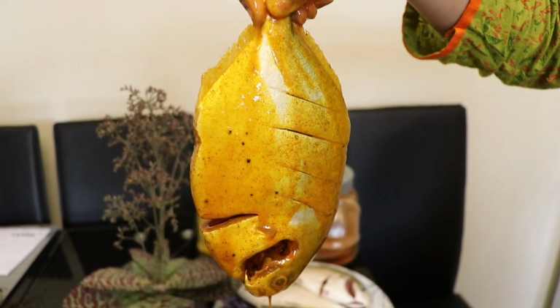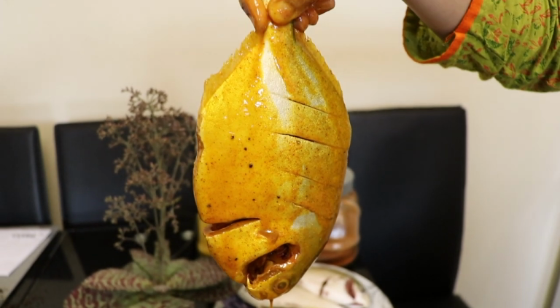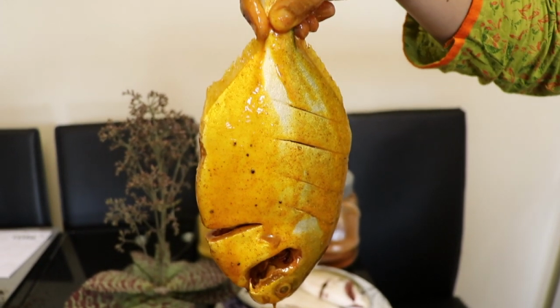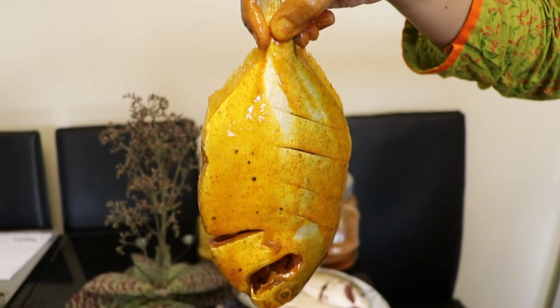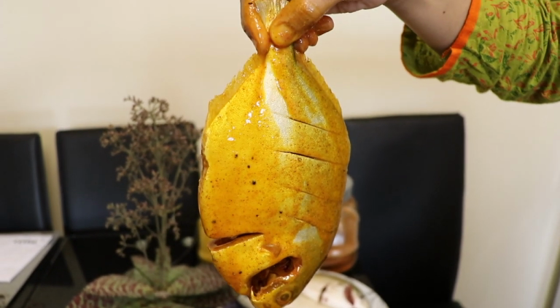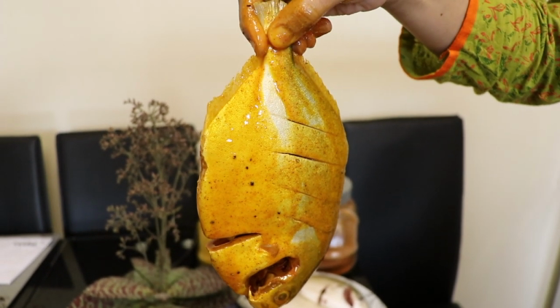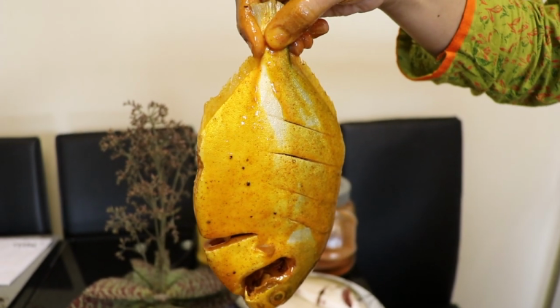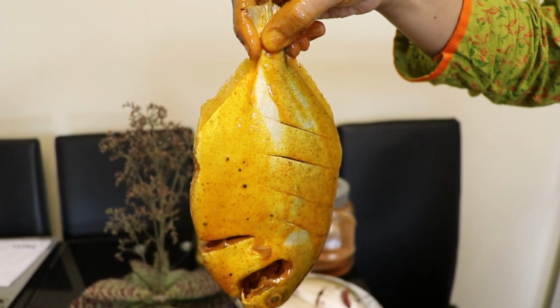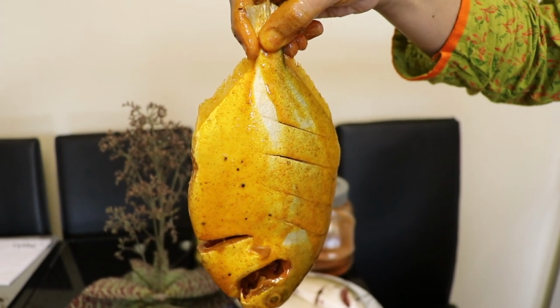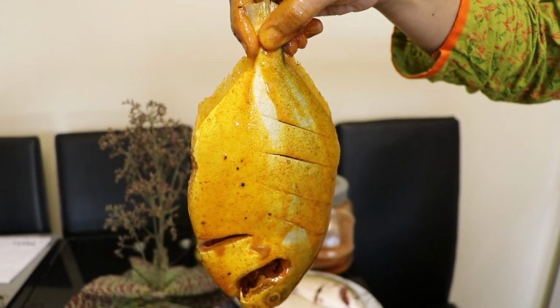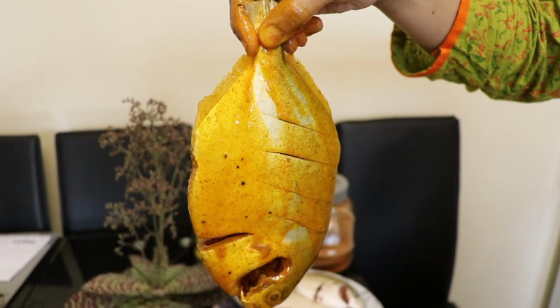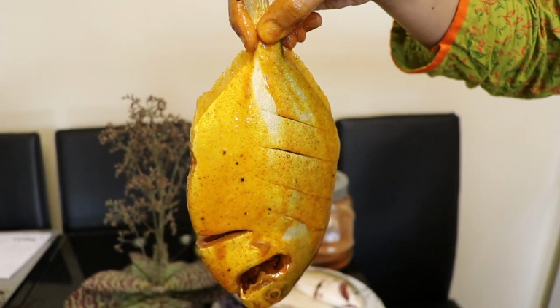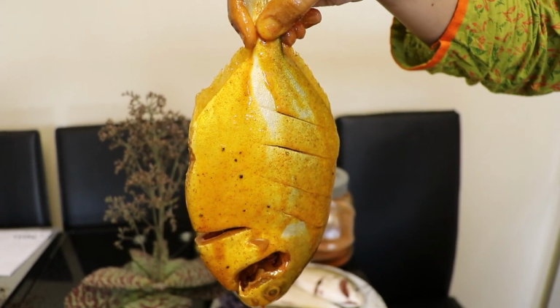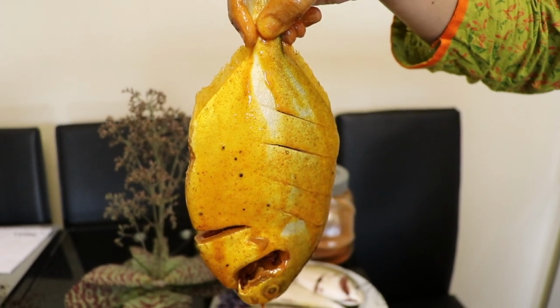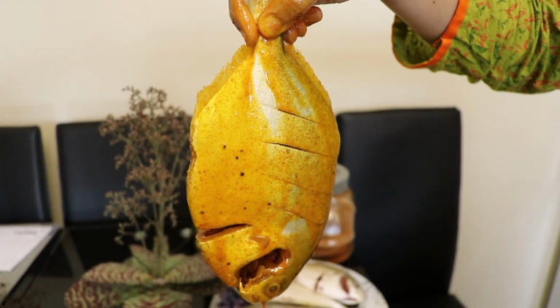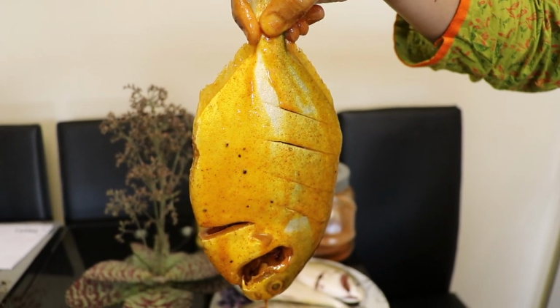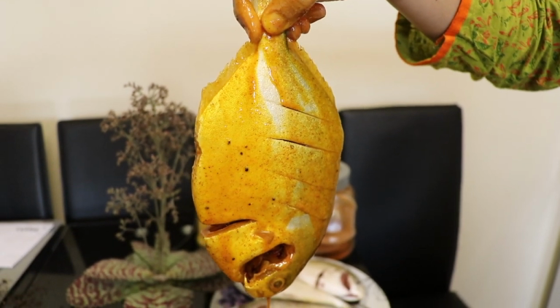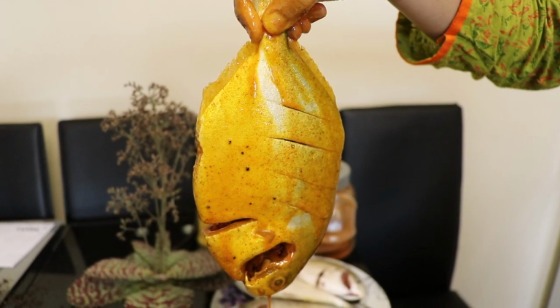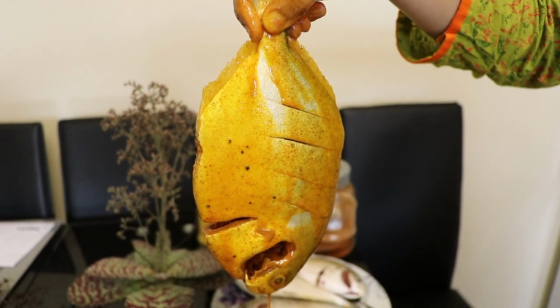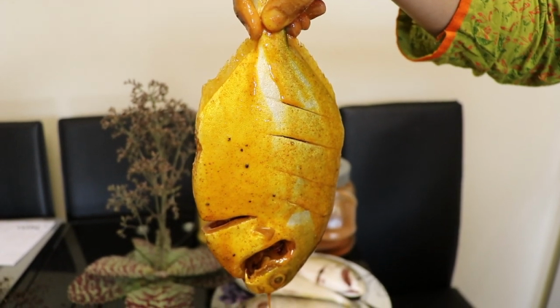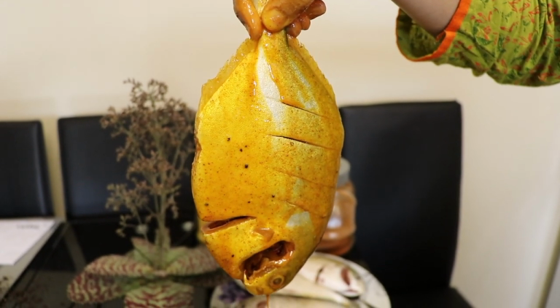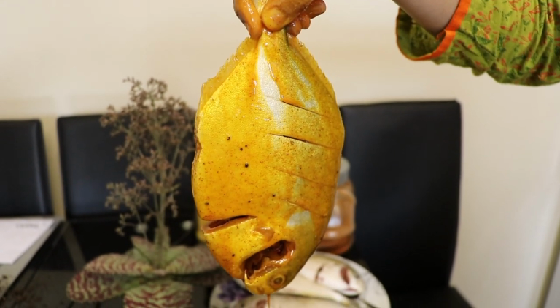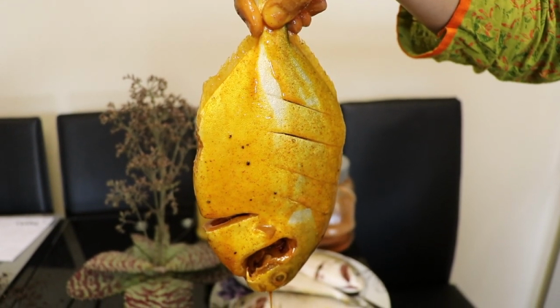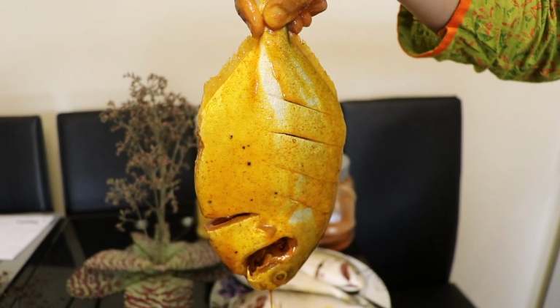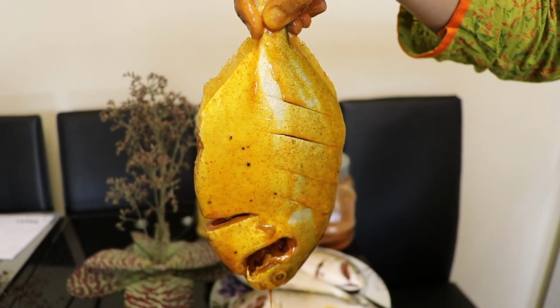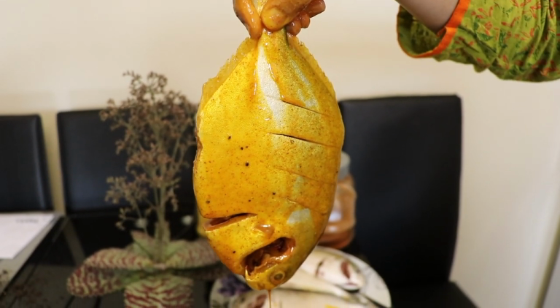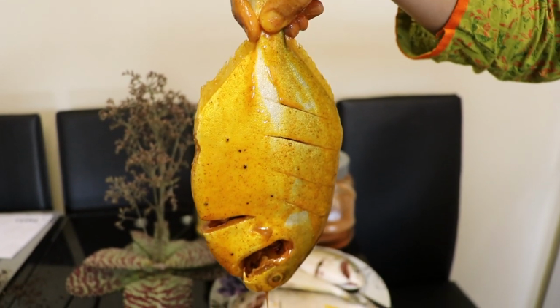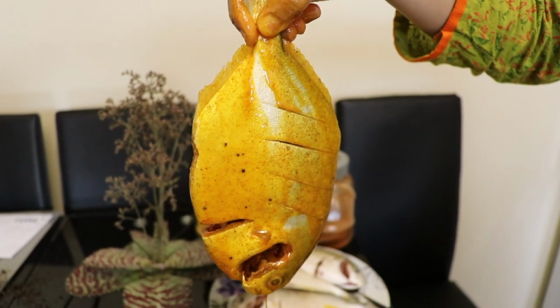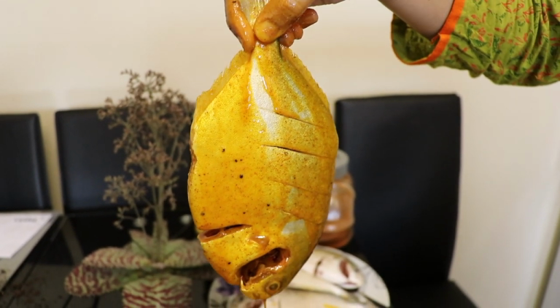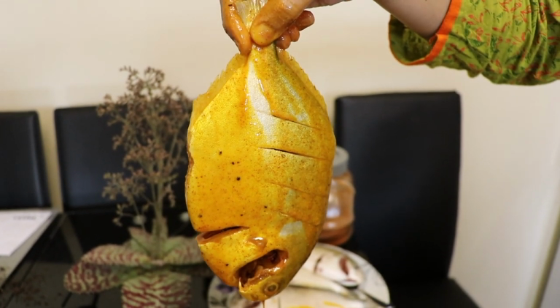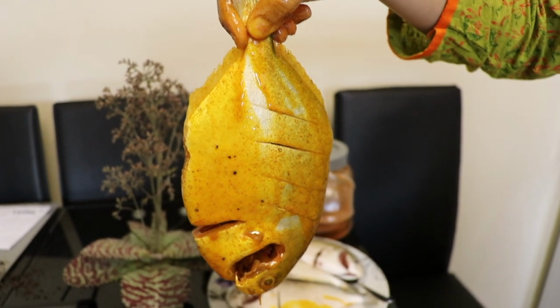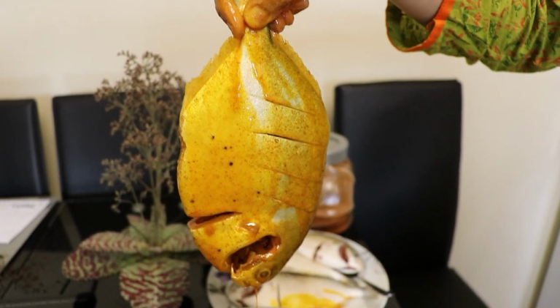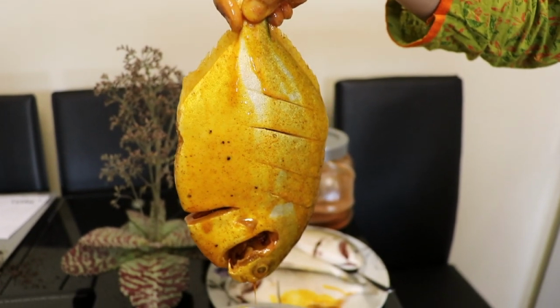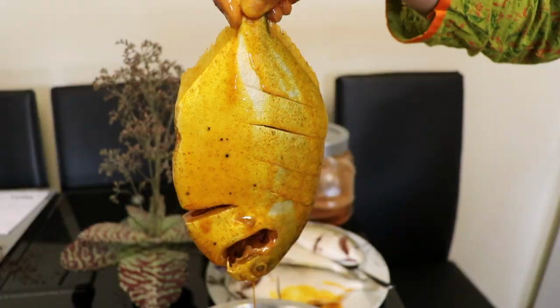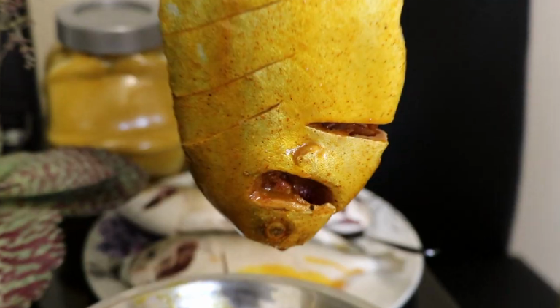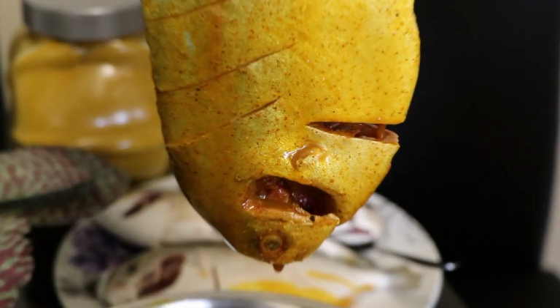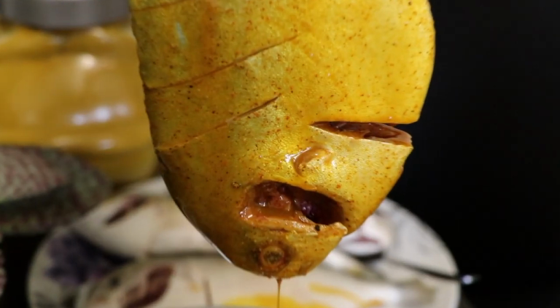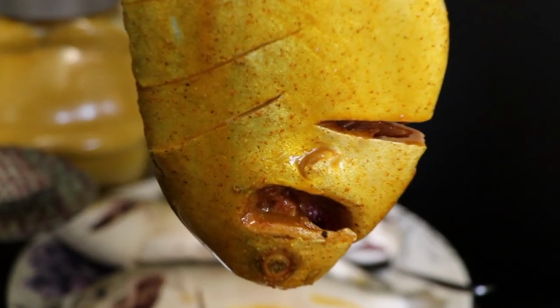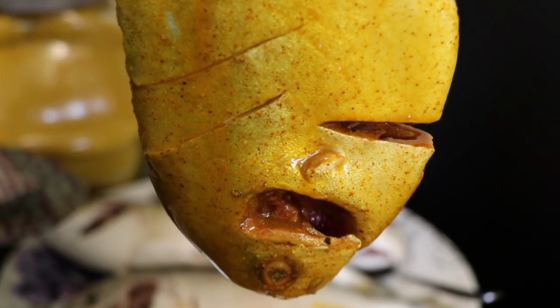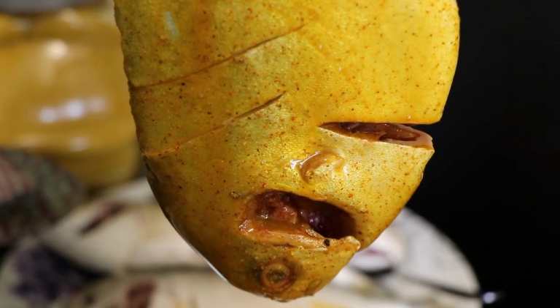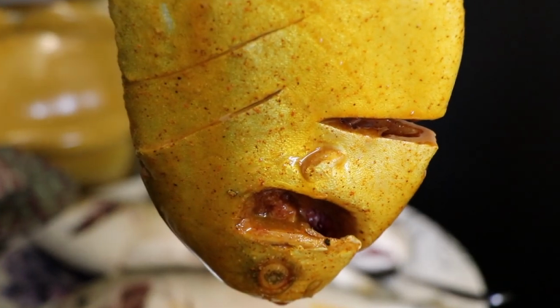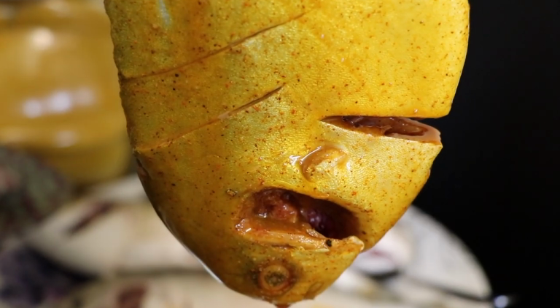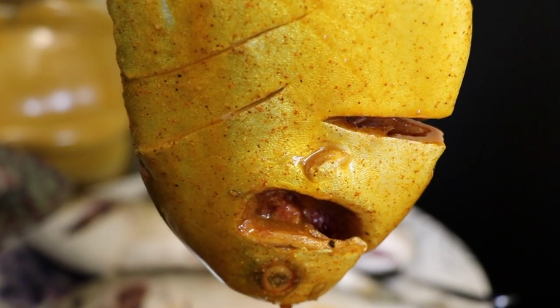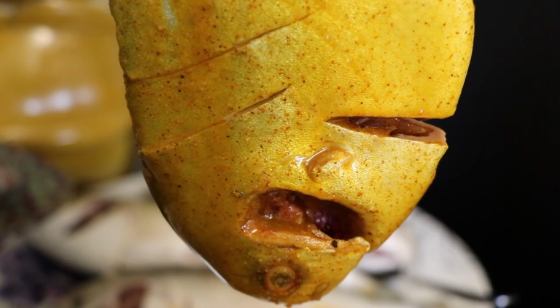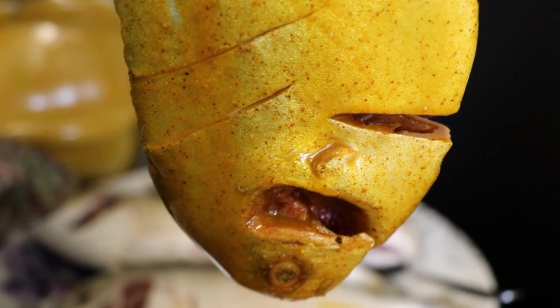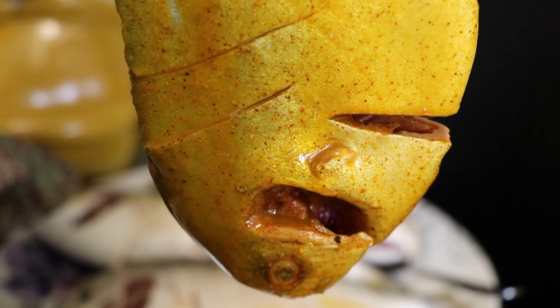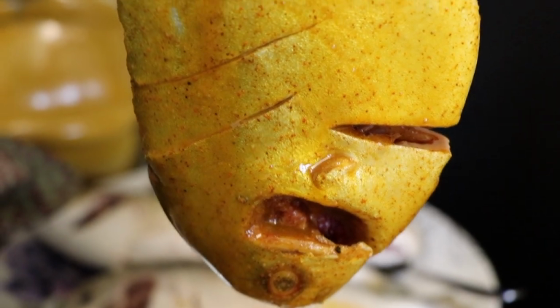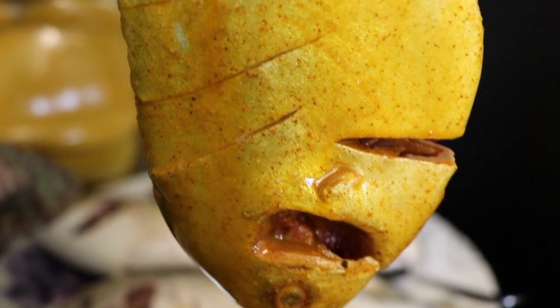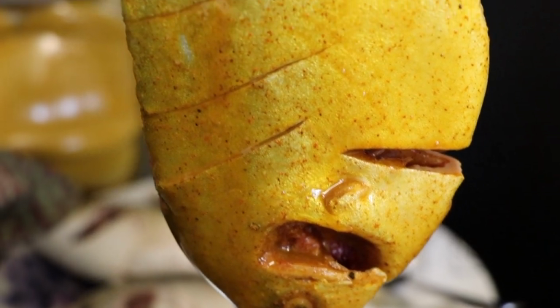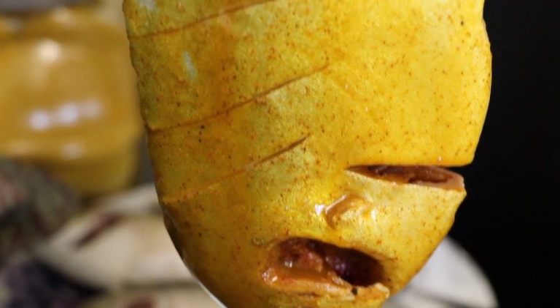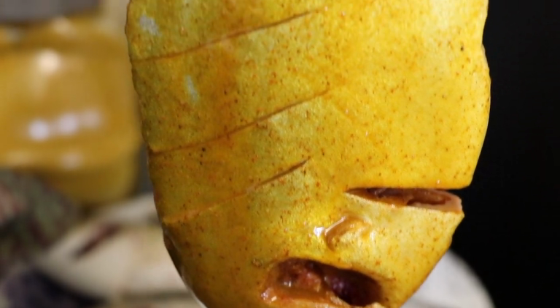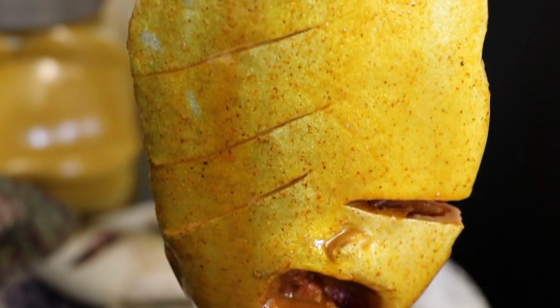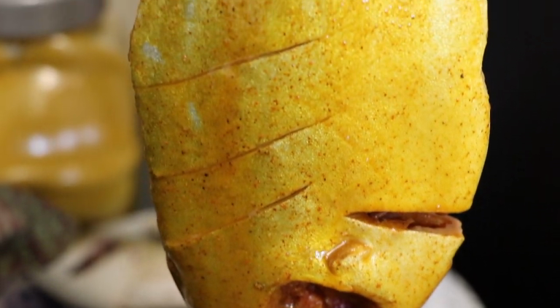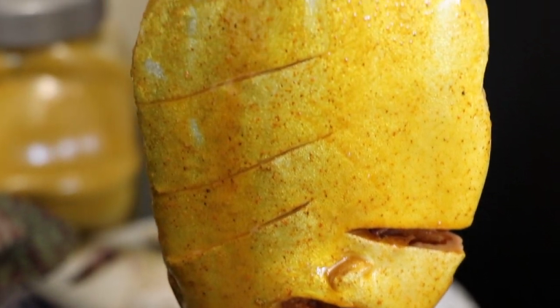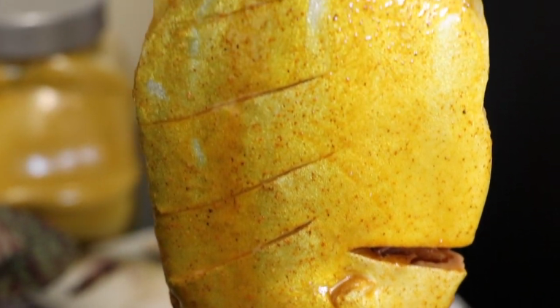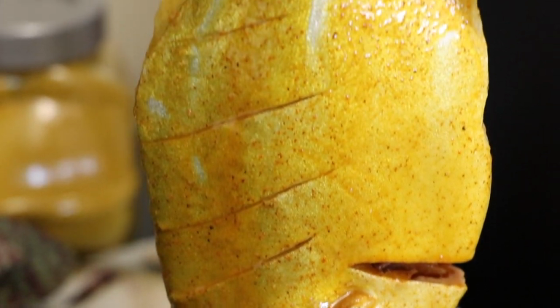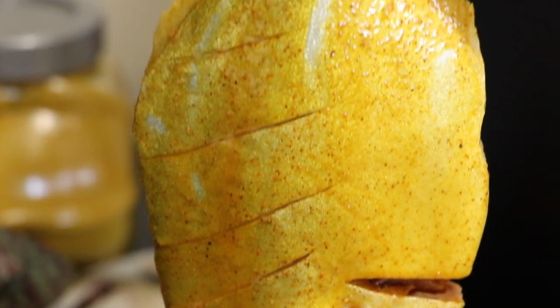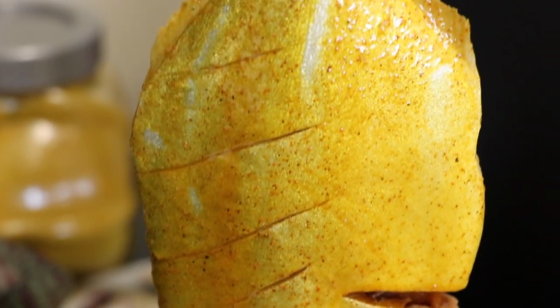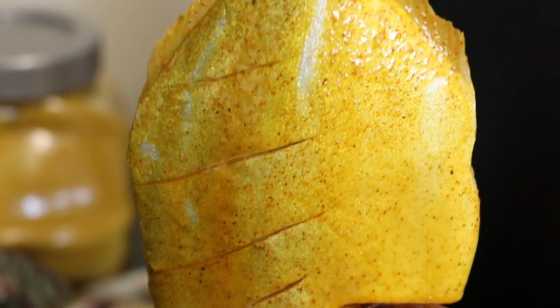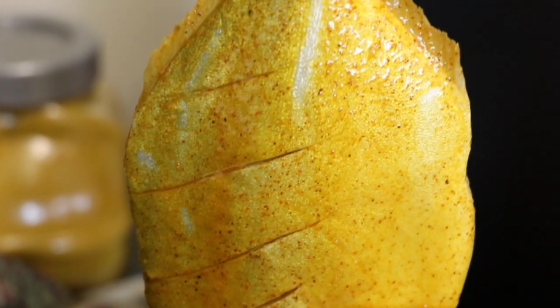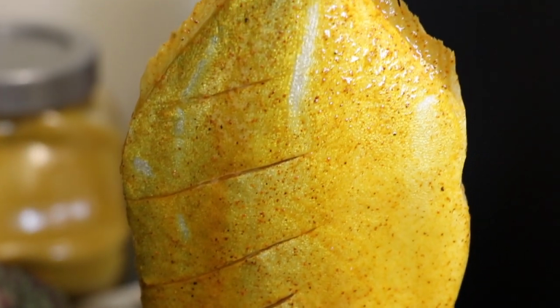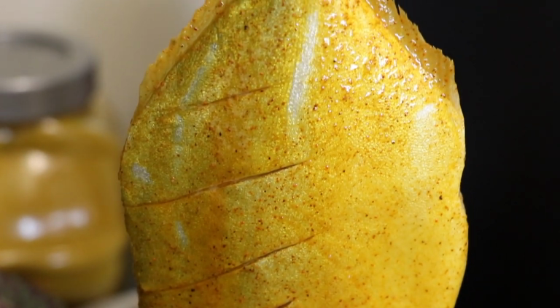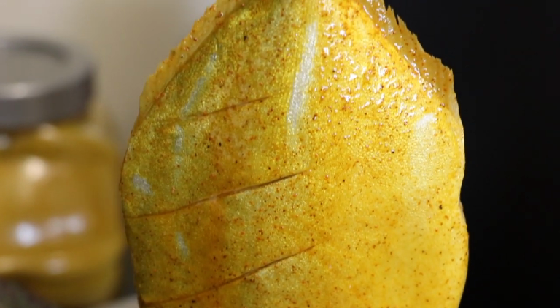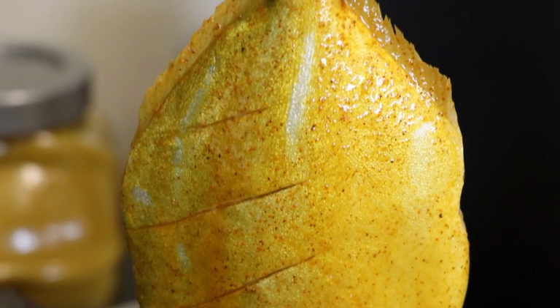I promise you this recipe will make the fish taste amazing. It won't be too spicy, neither will it be too dull.